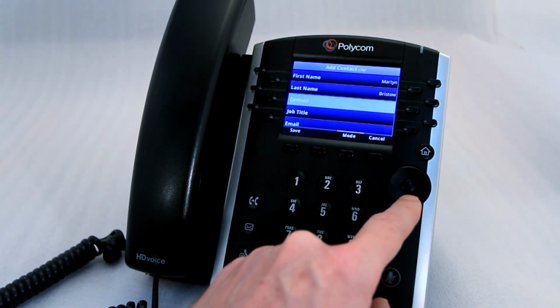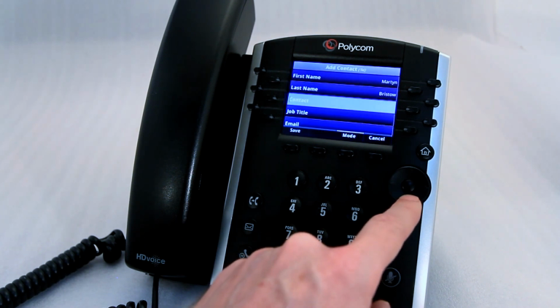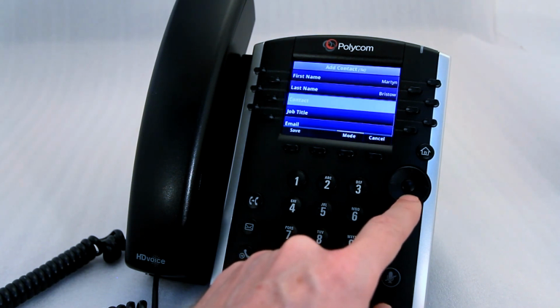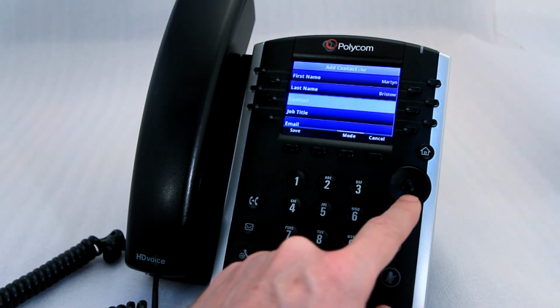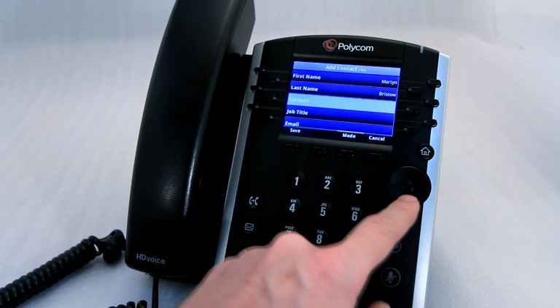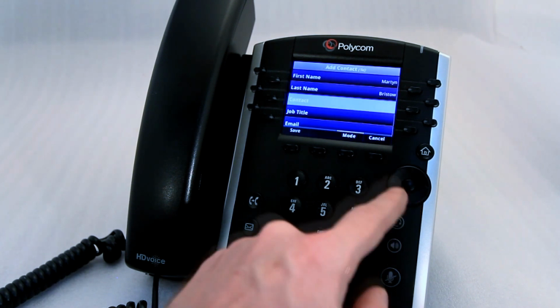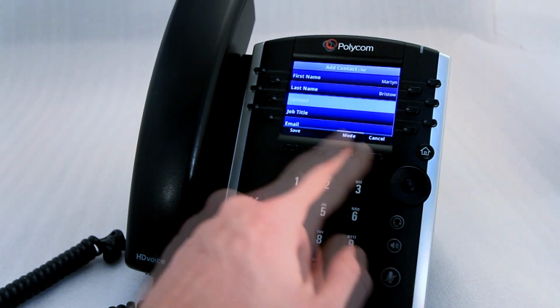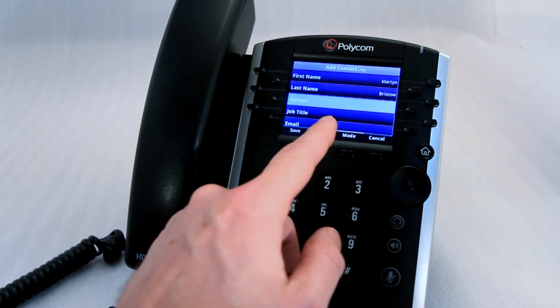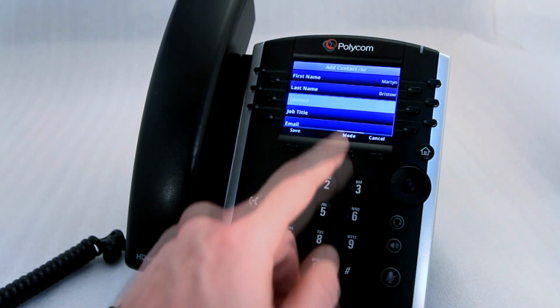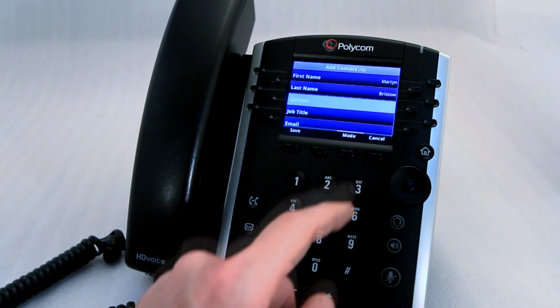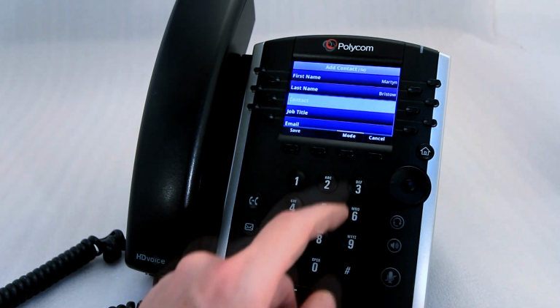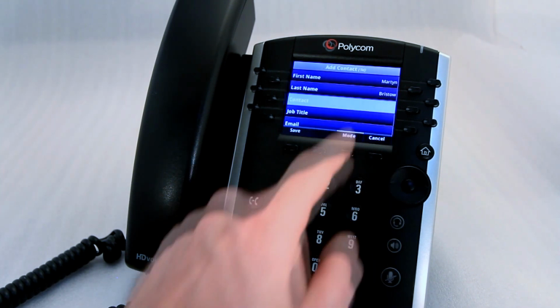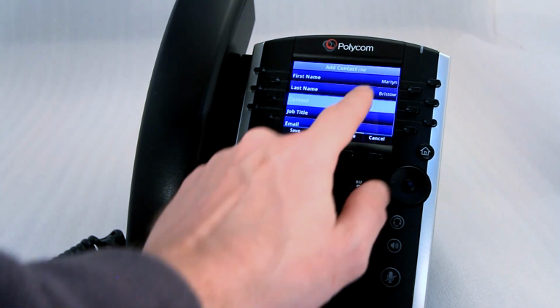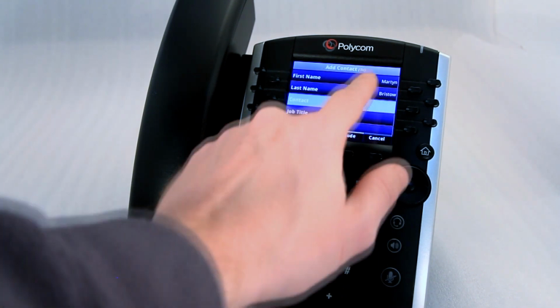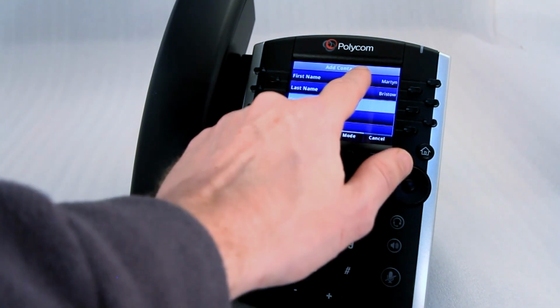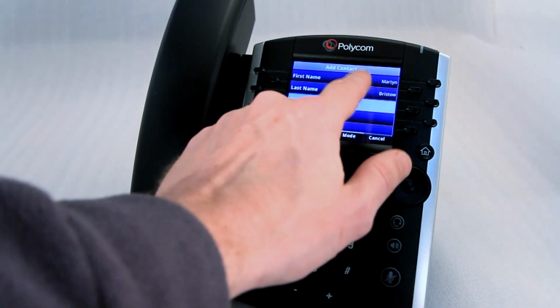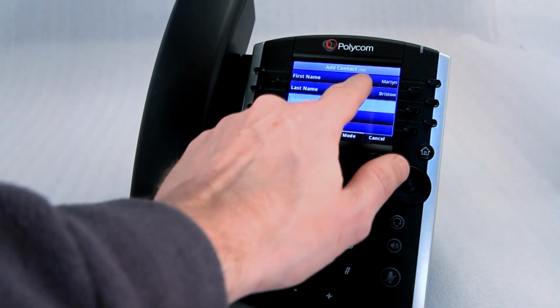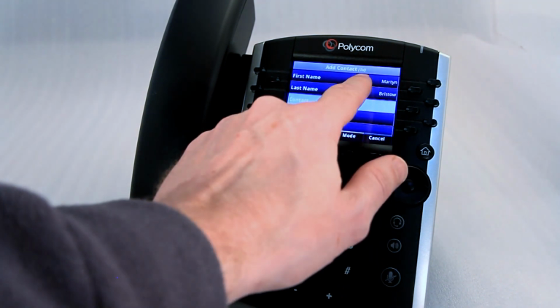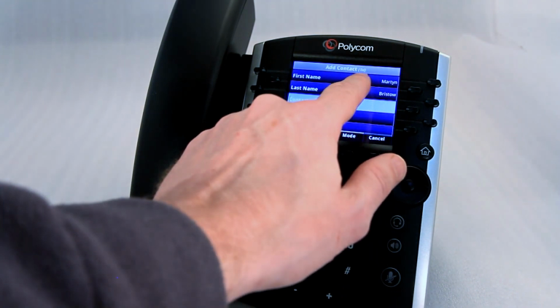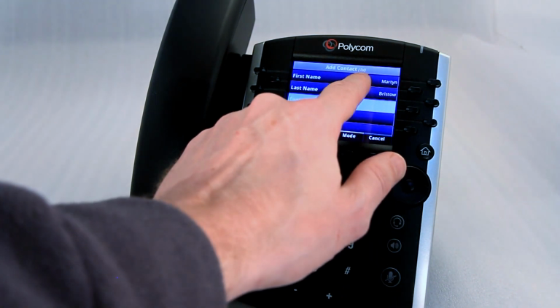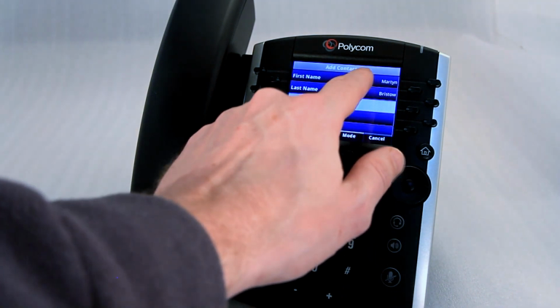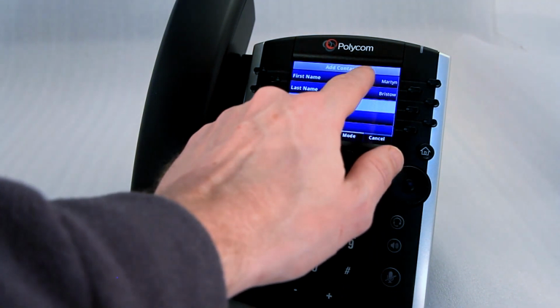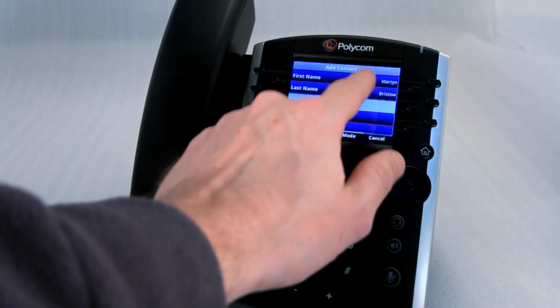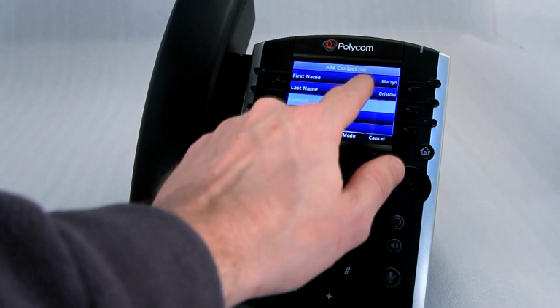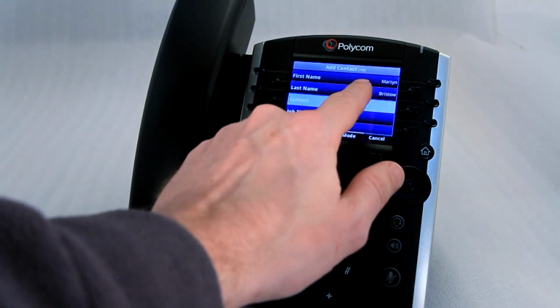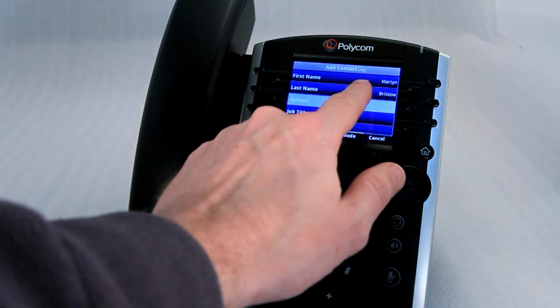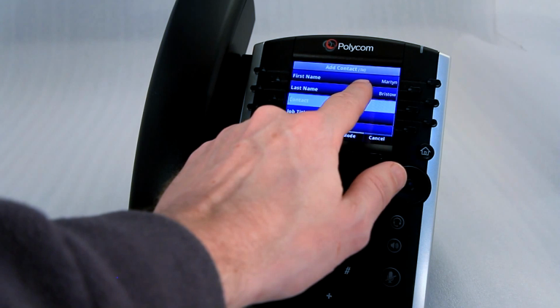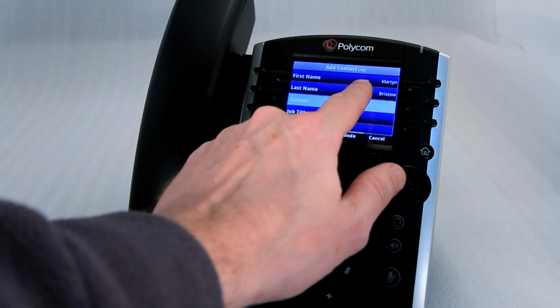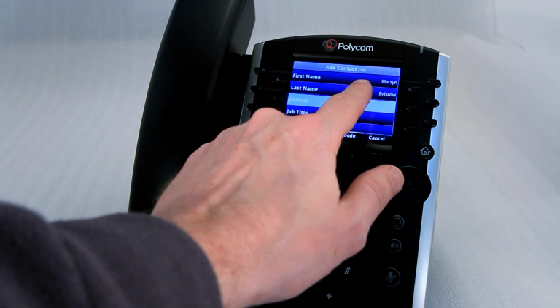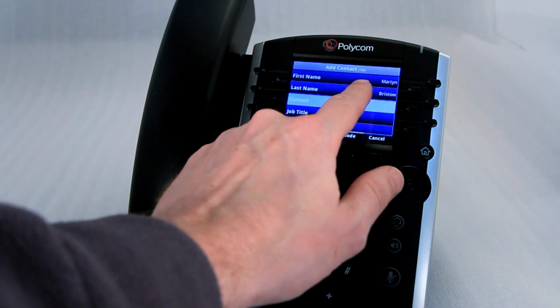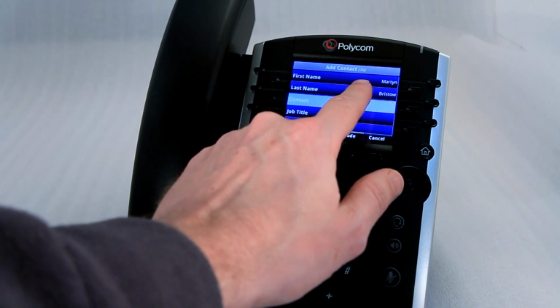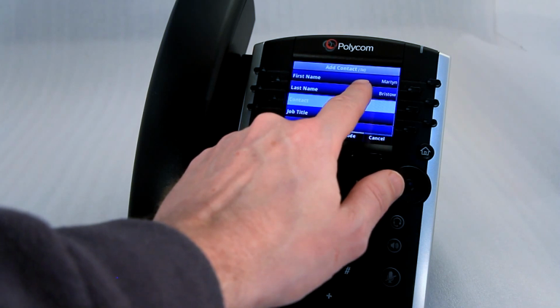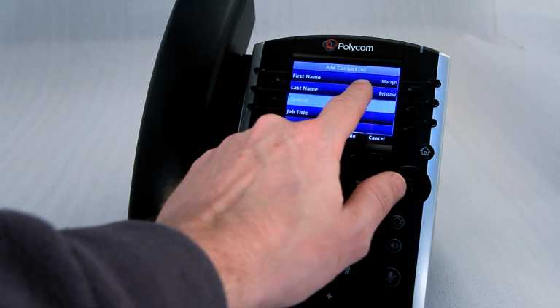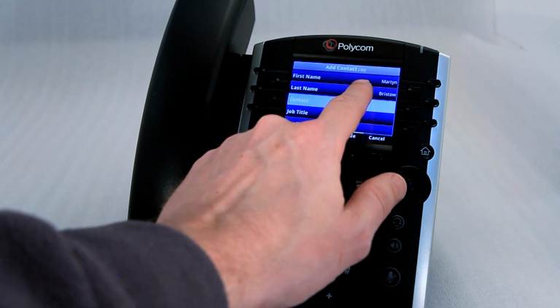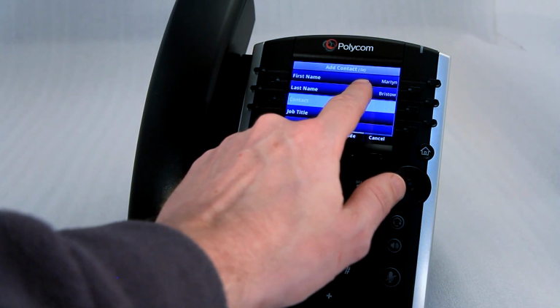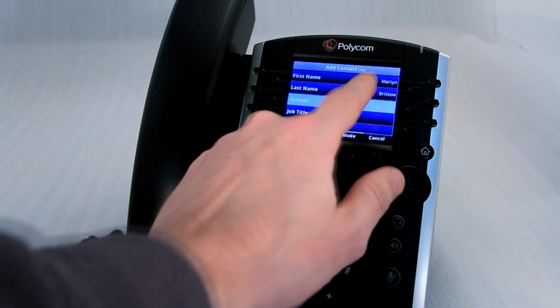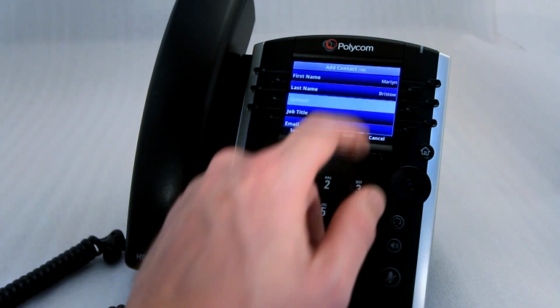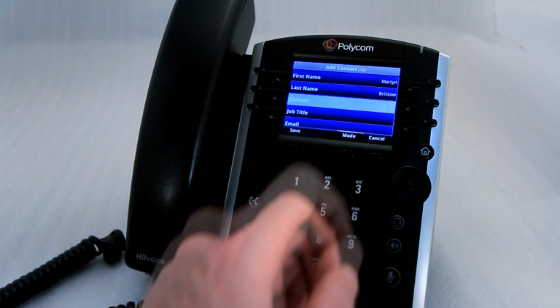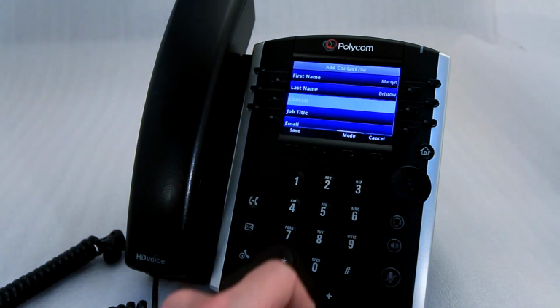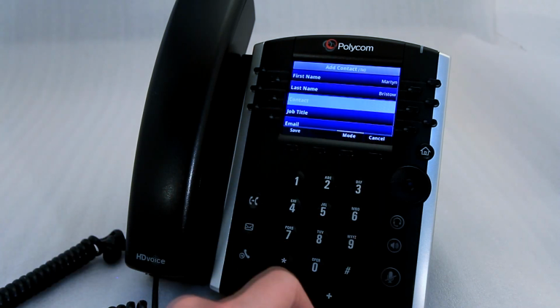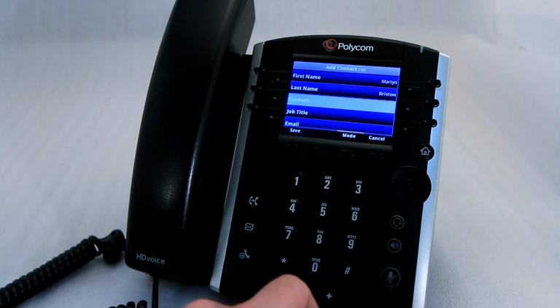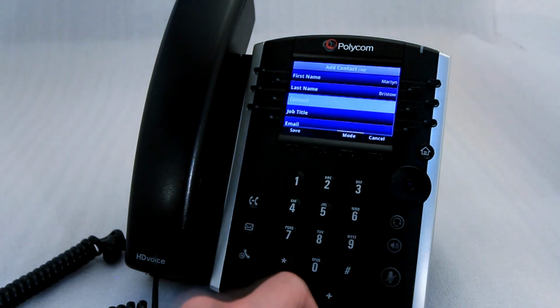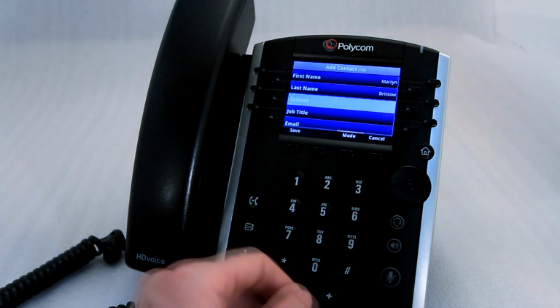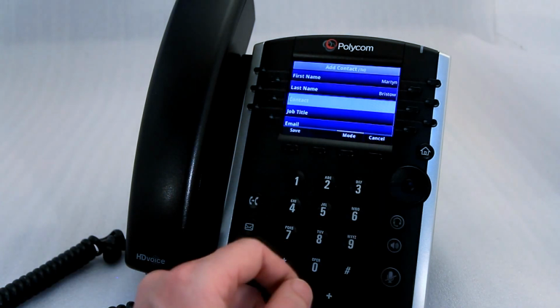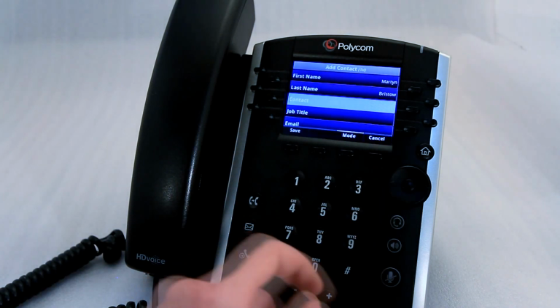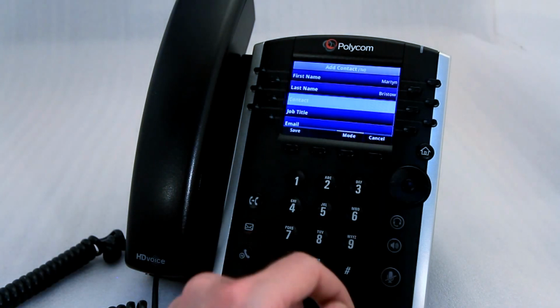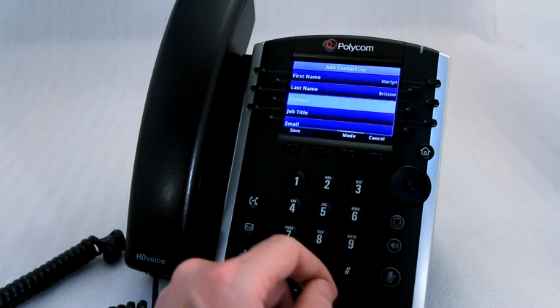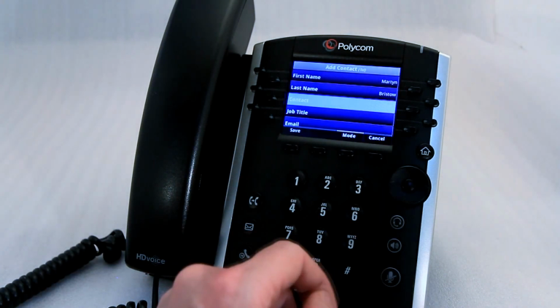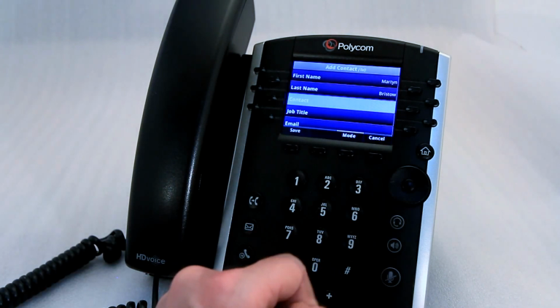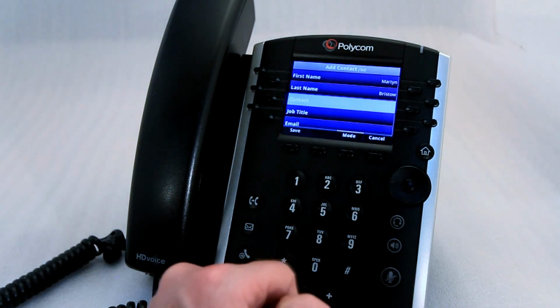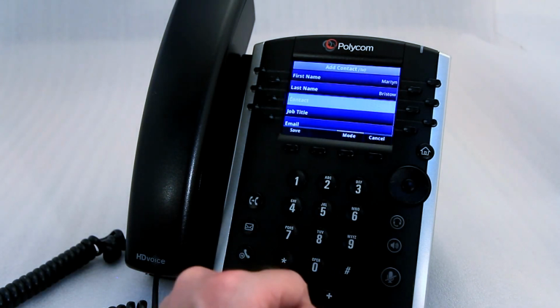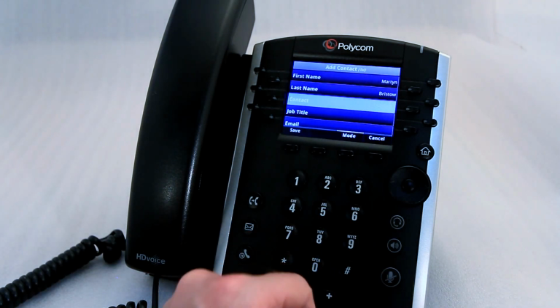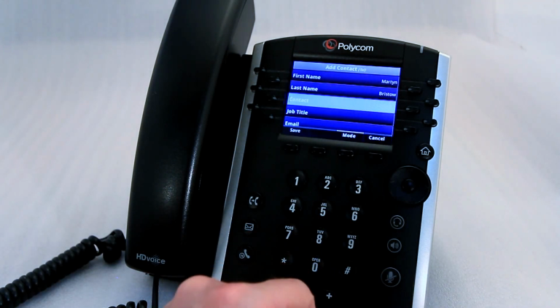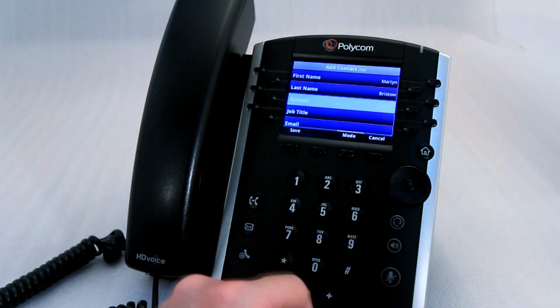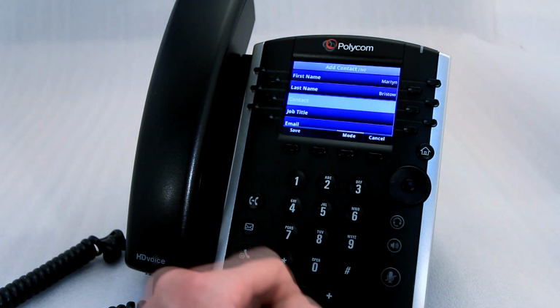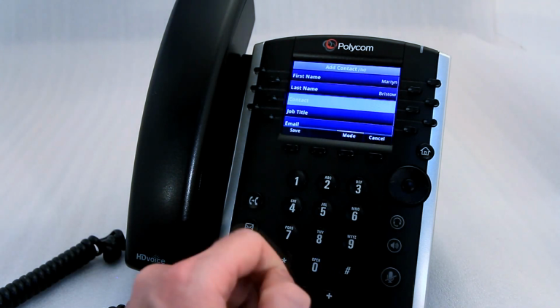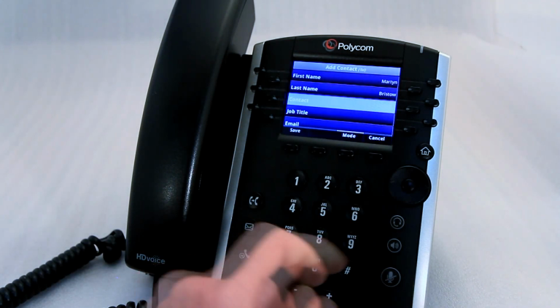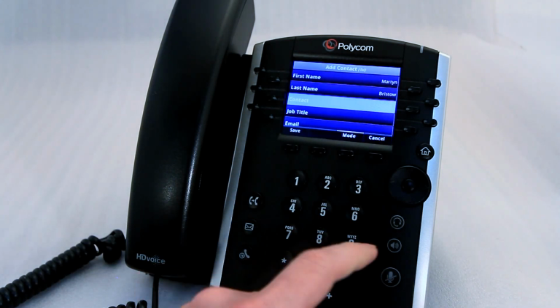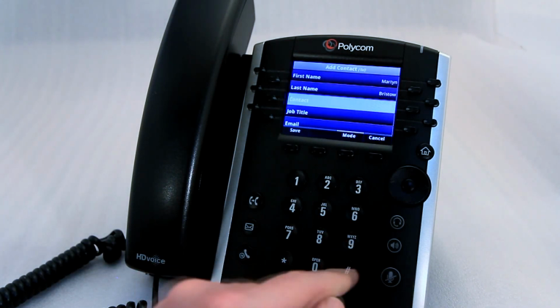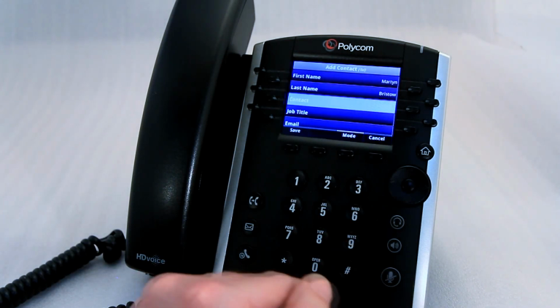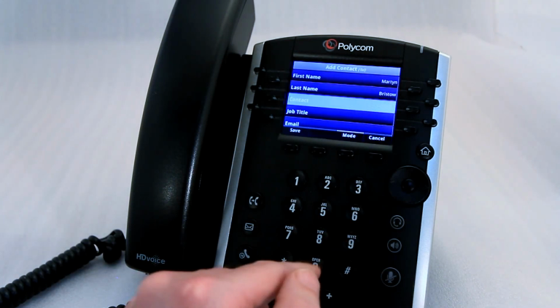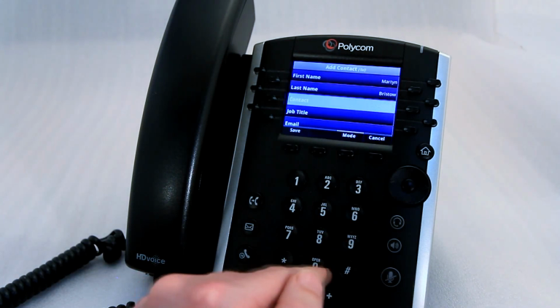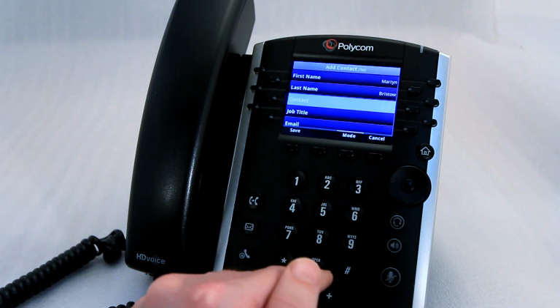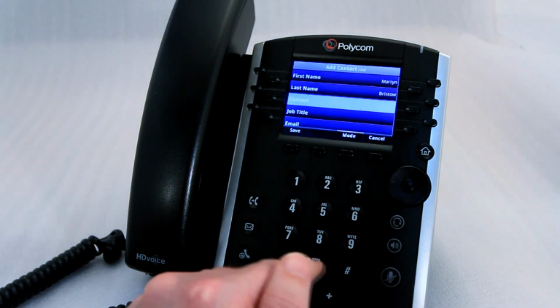When it comes to the contact field, it says 'tel' up here, so it's obviously indicating it's a telephone number. So here we'd put the telephone number of the speed dial.